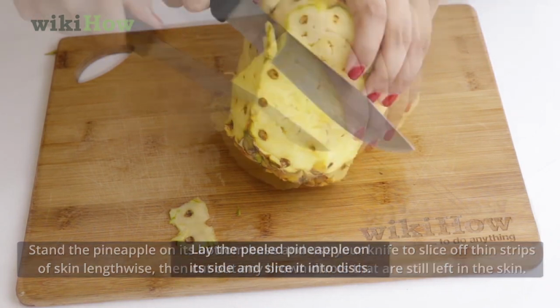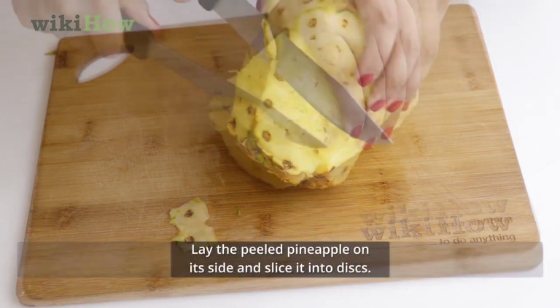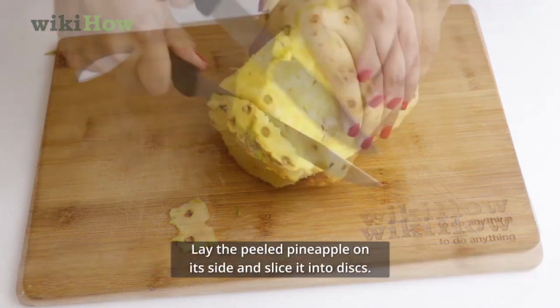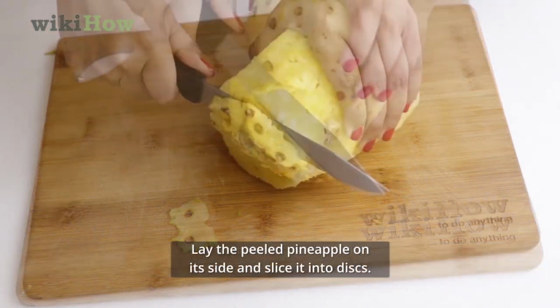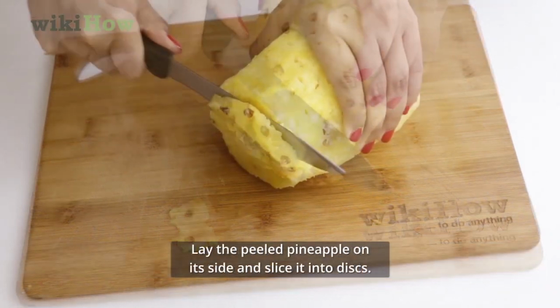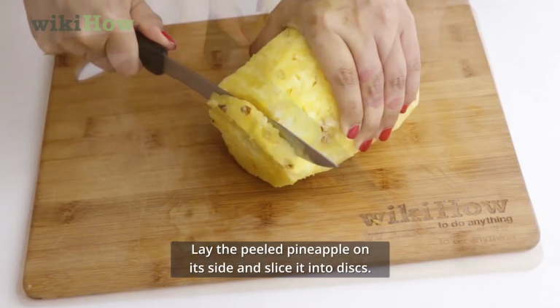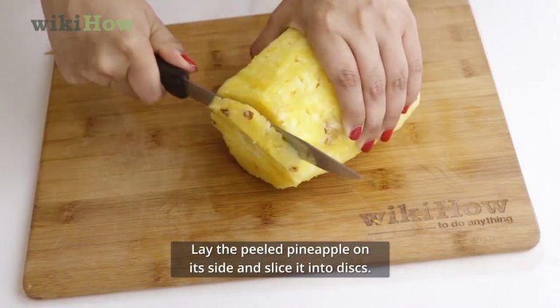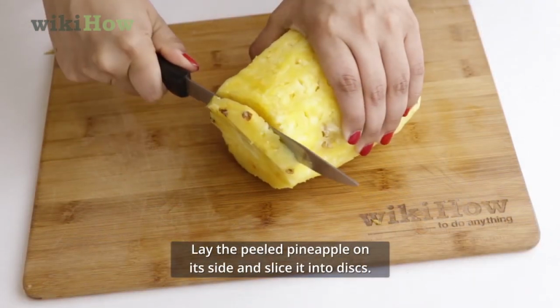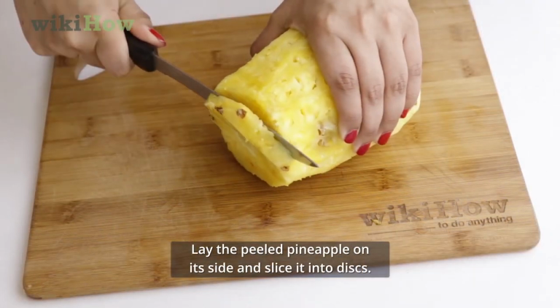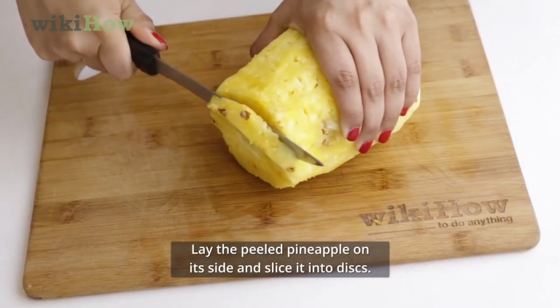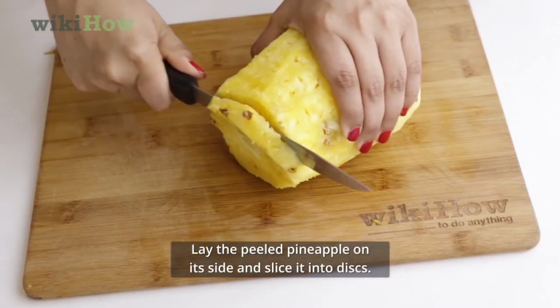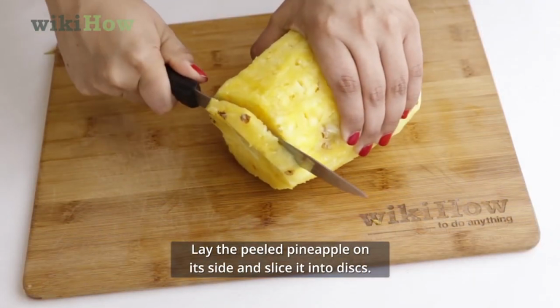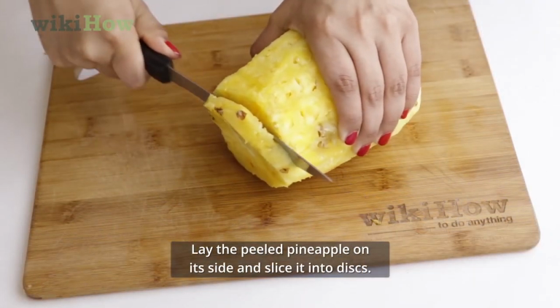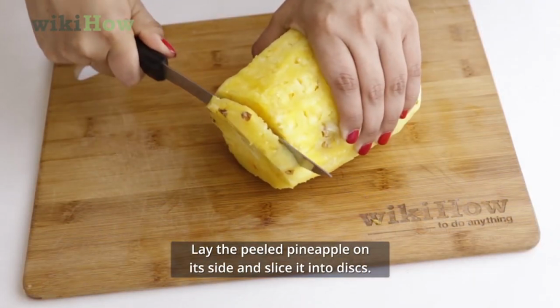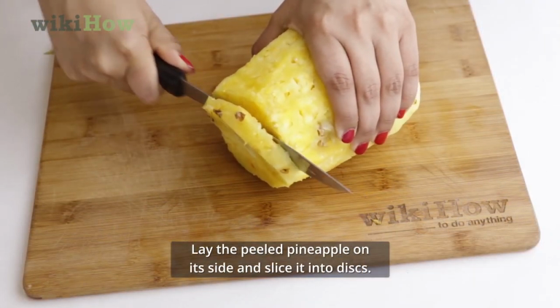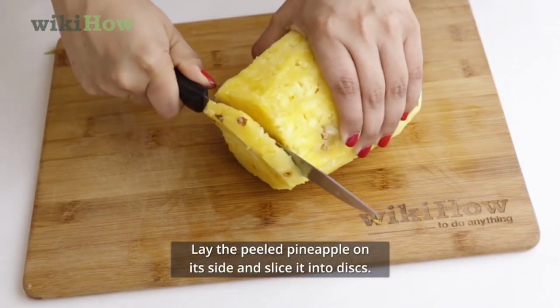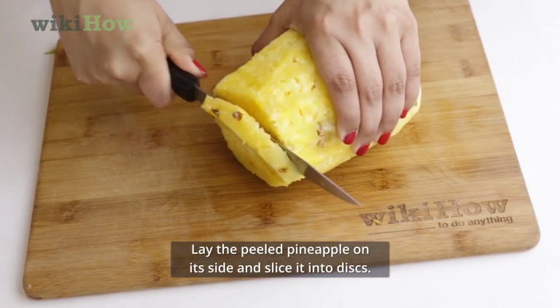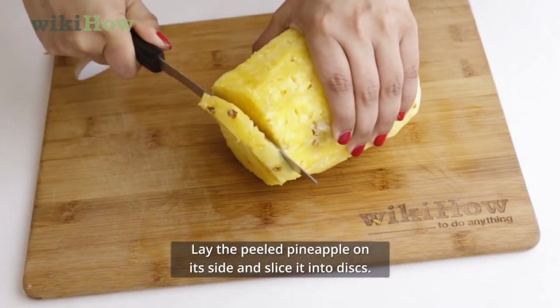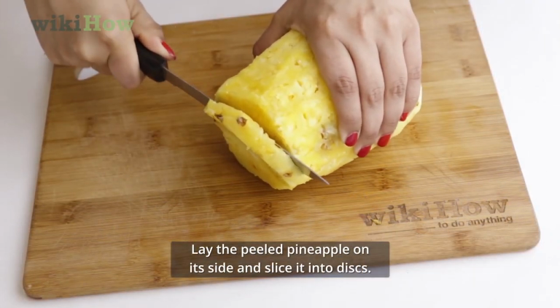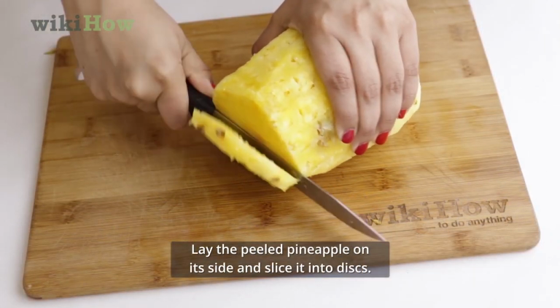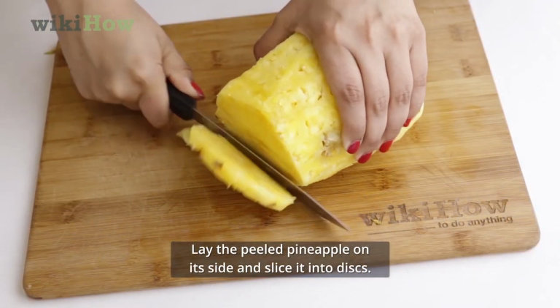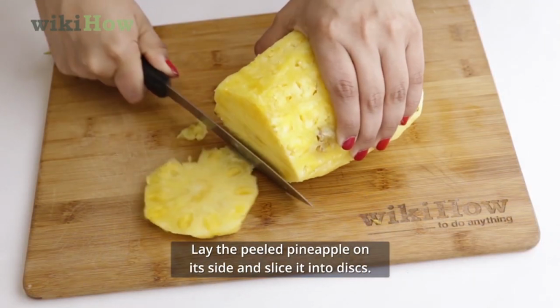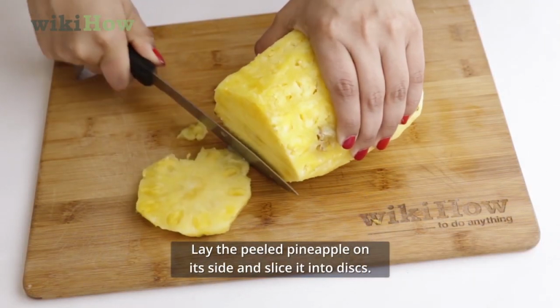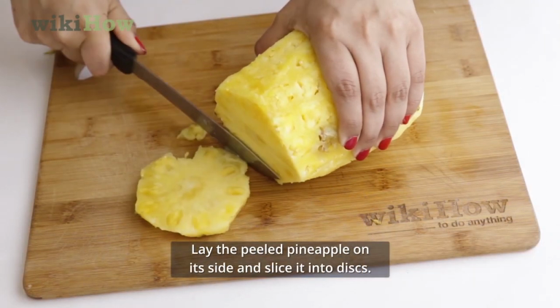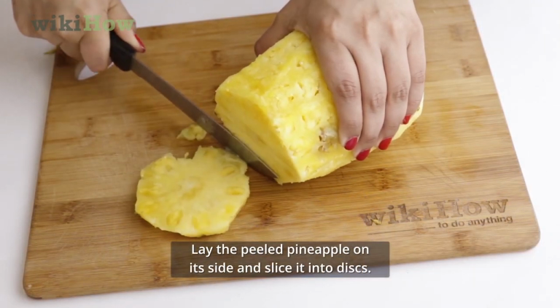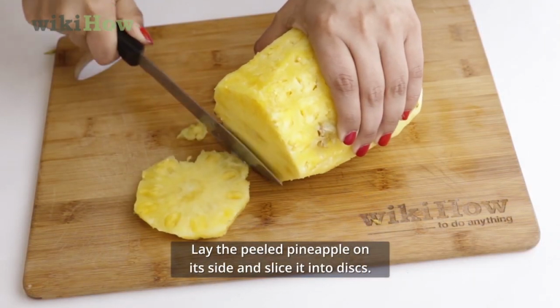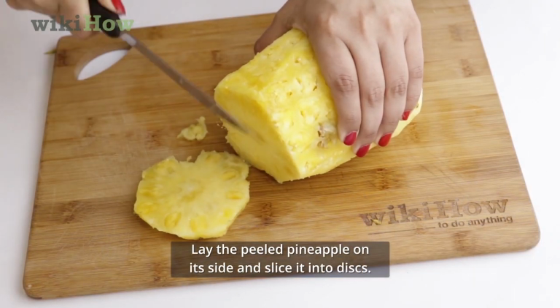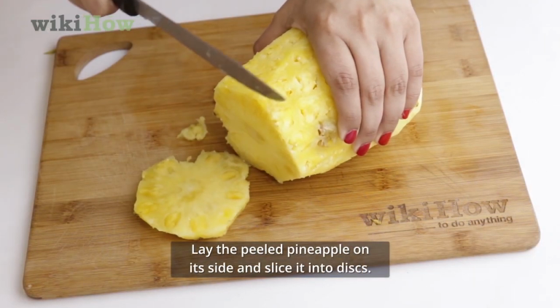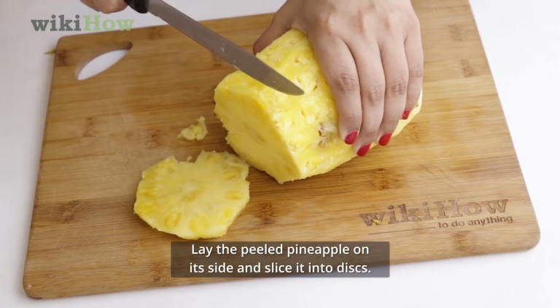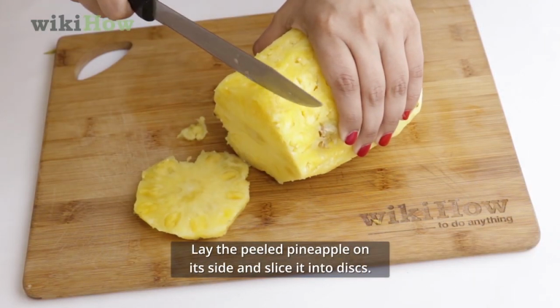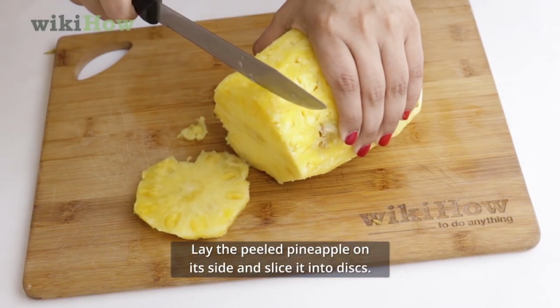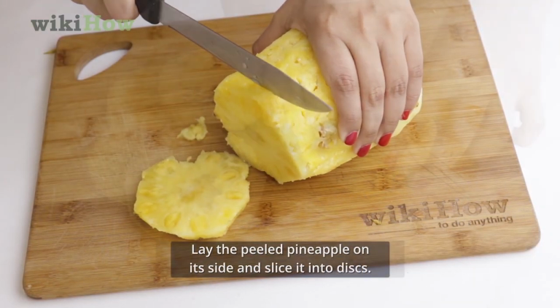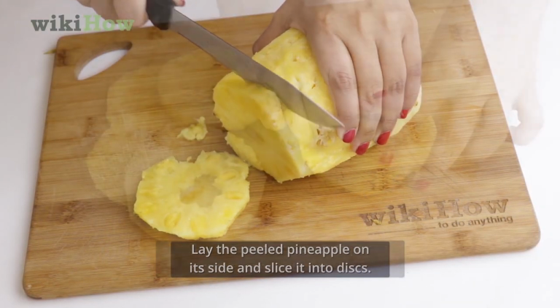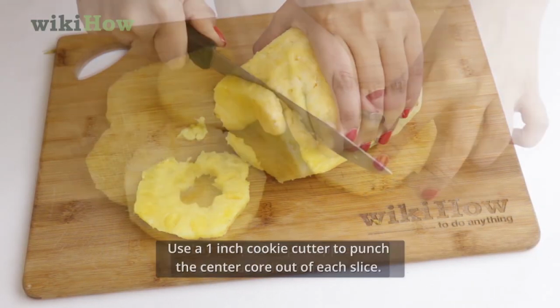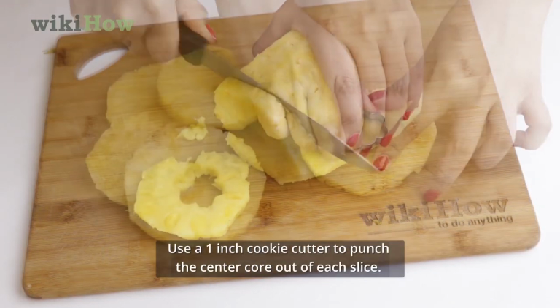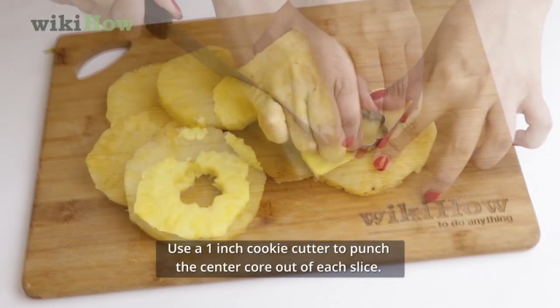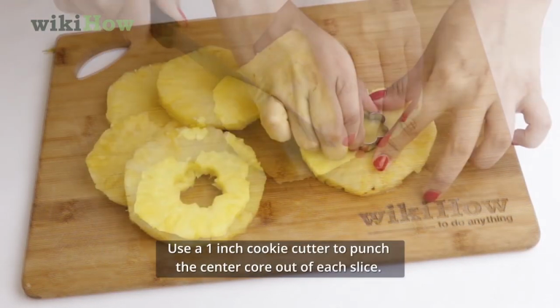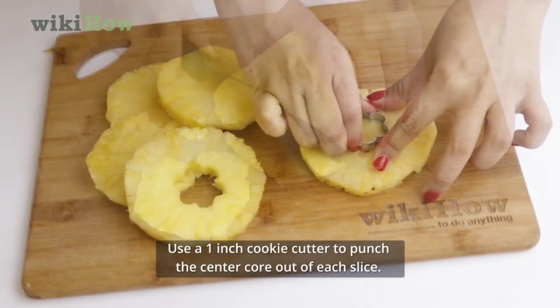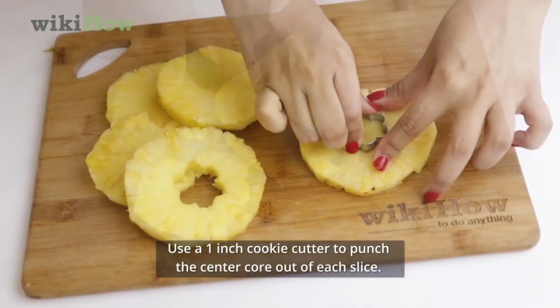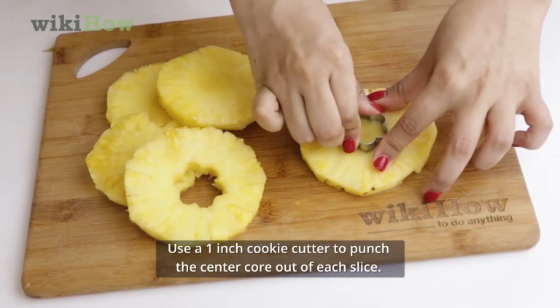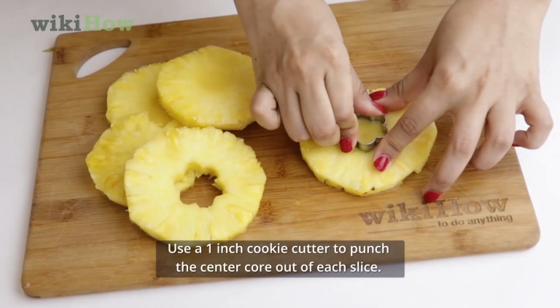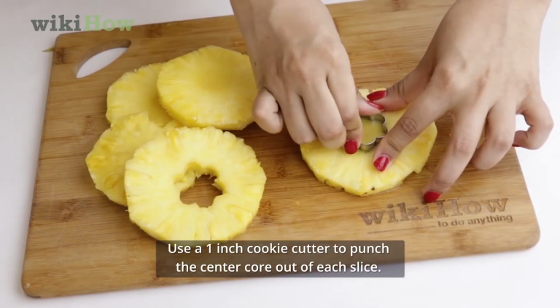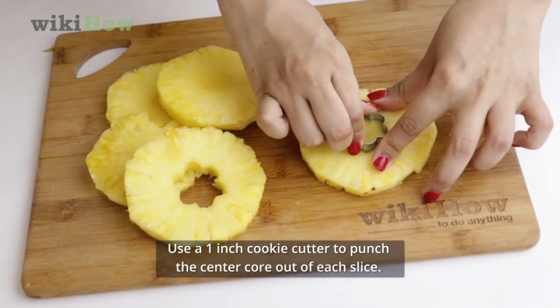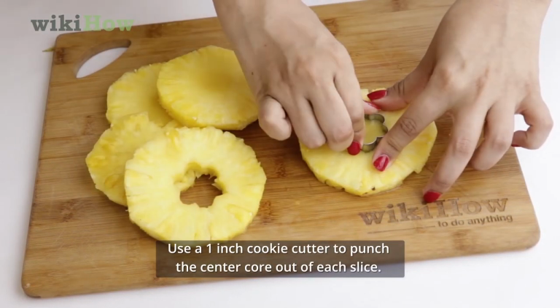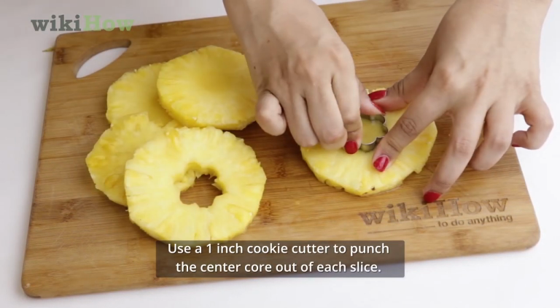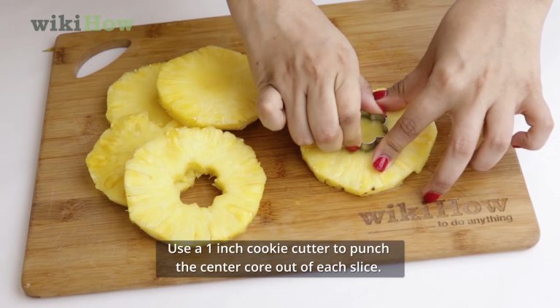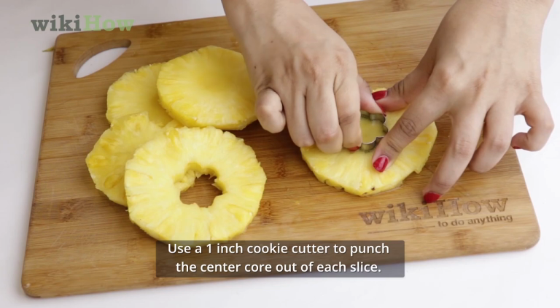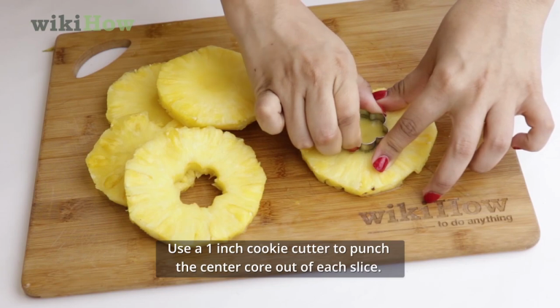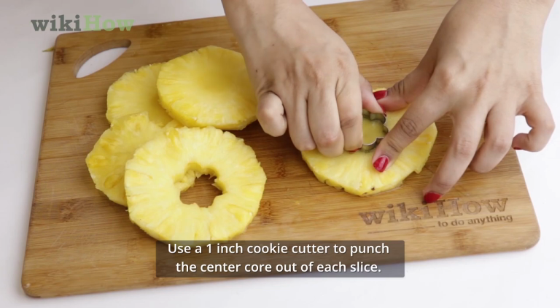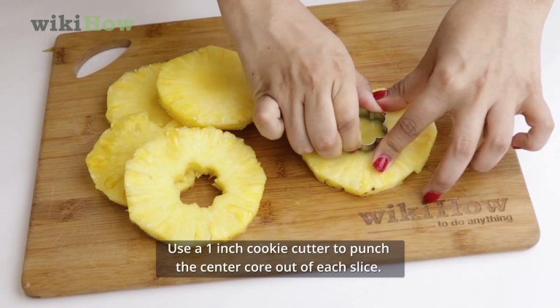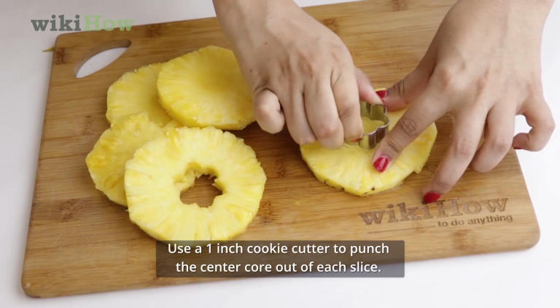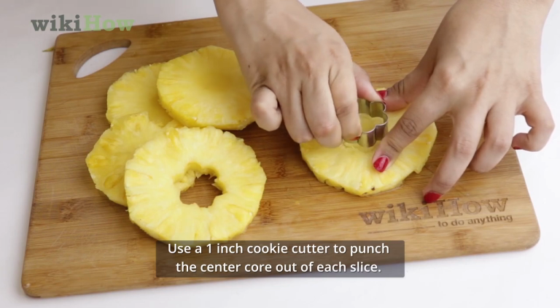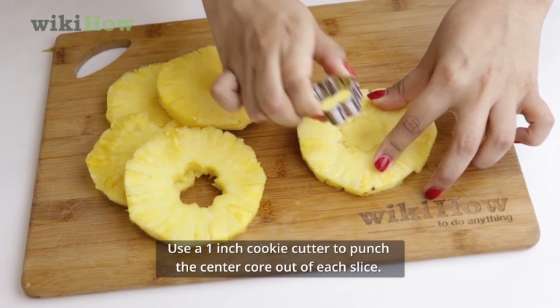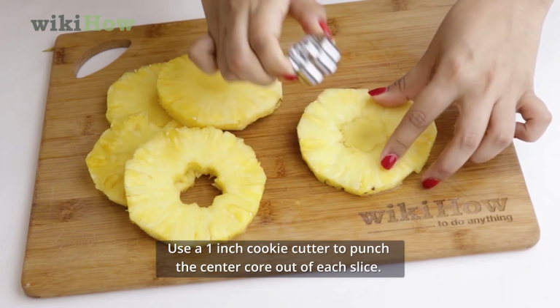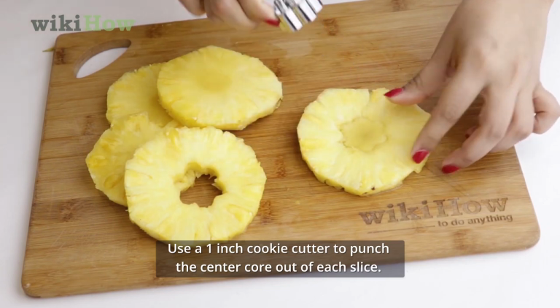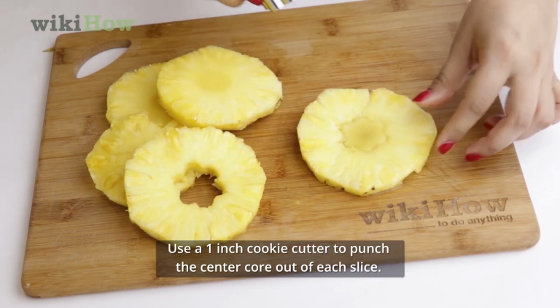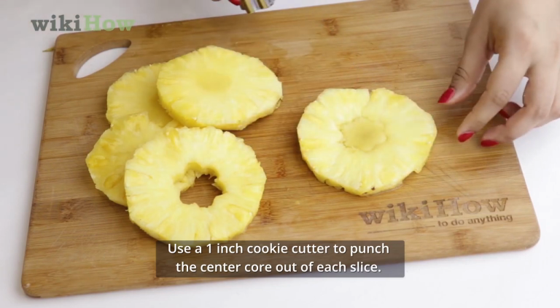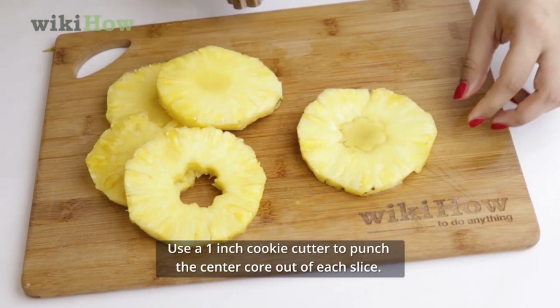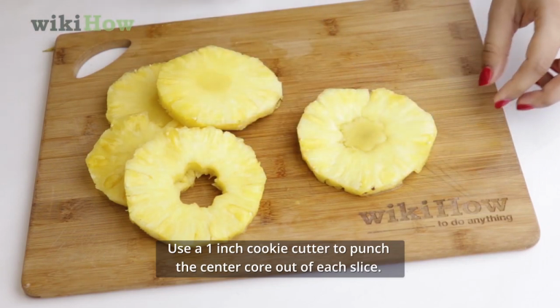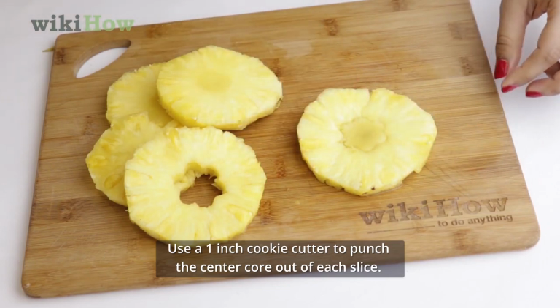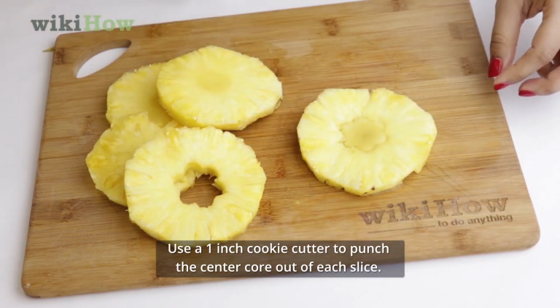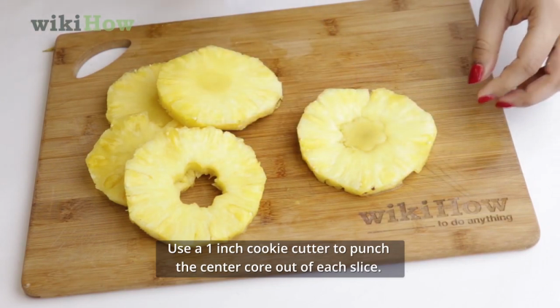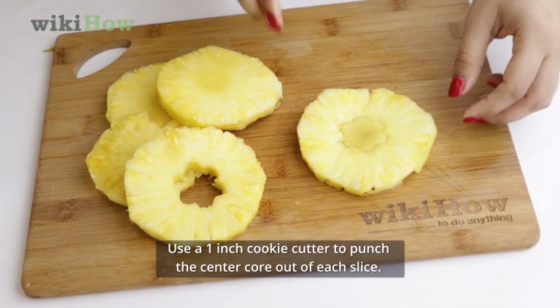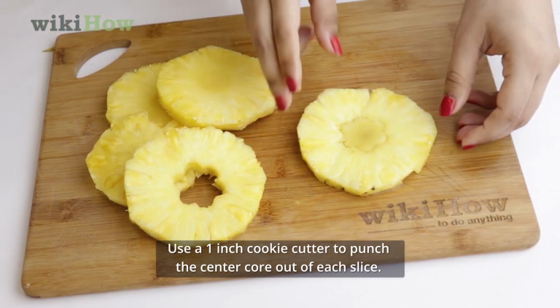Lay the peeled pineapple on its side and slice it into disks. Use a 1-inch cookie cutter to punch the center core out of each slice.